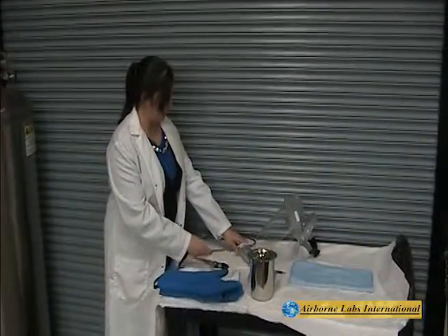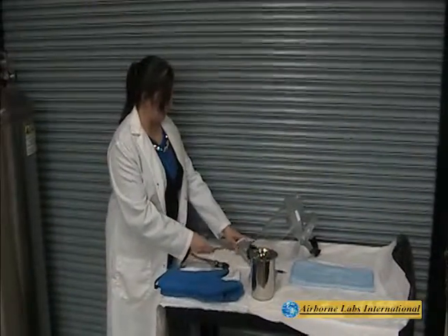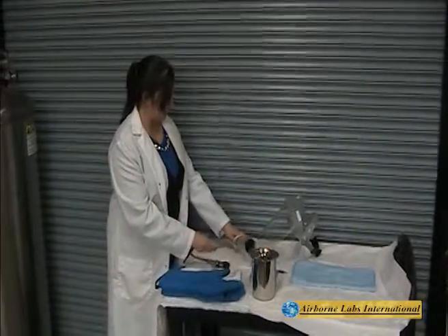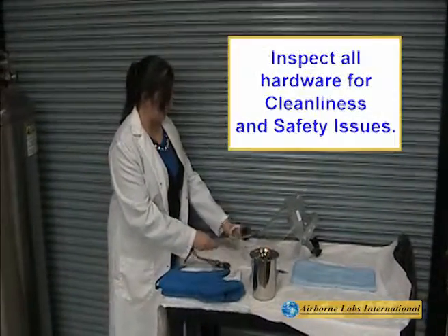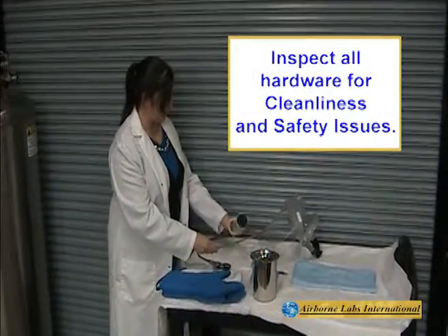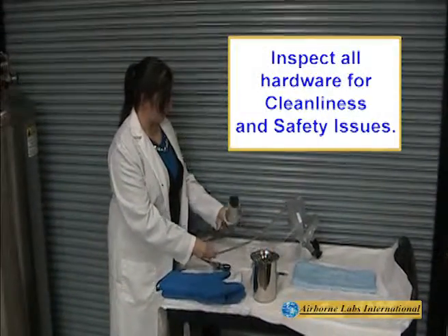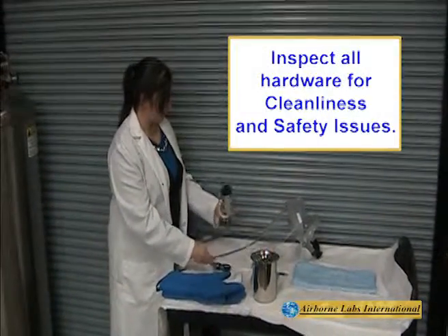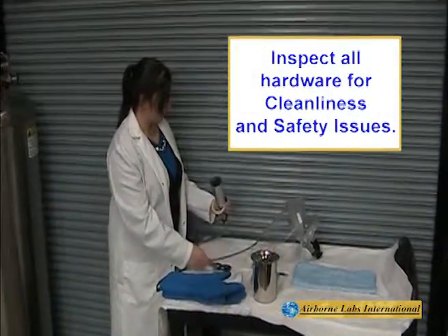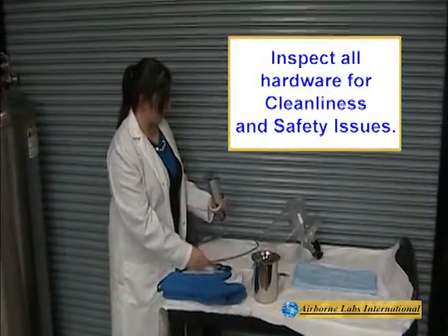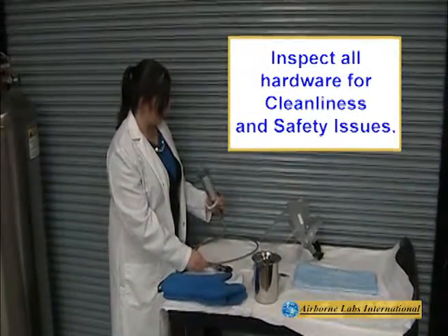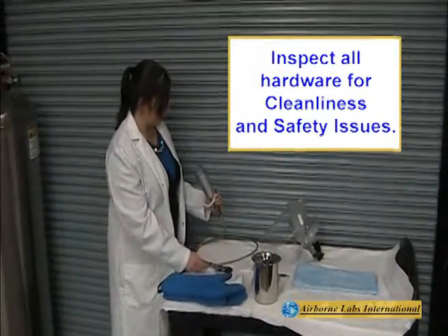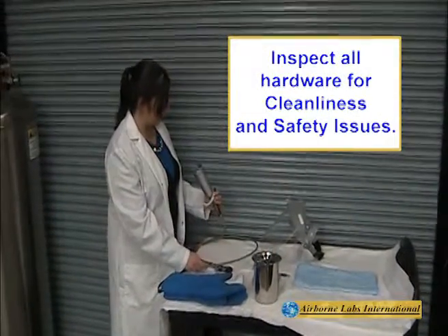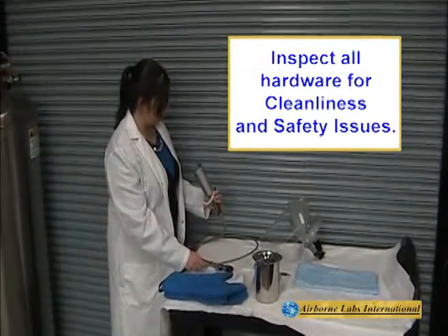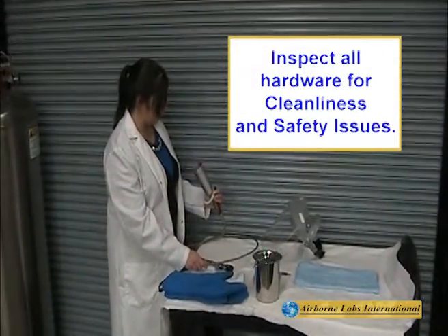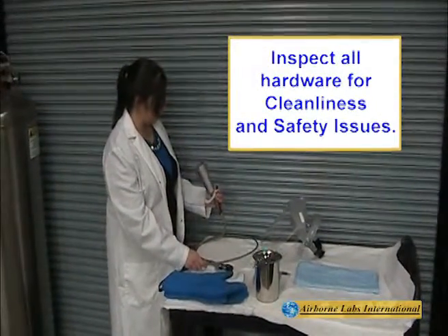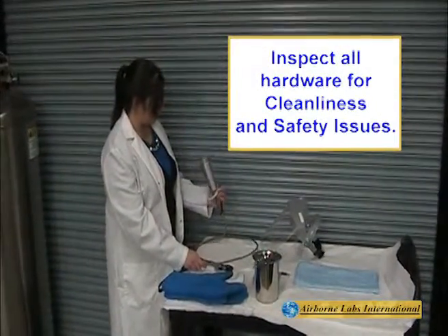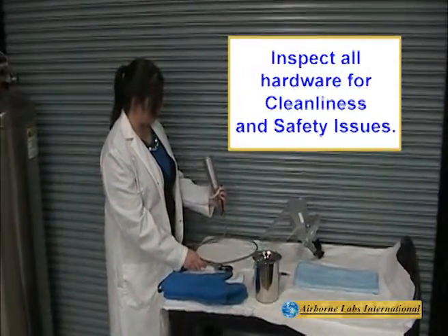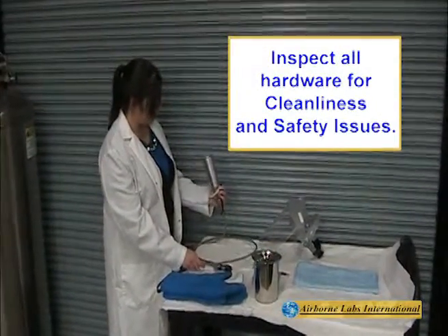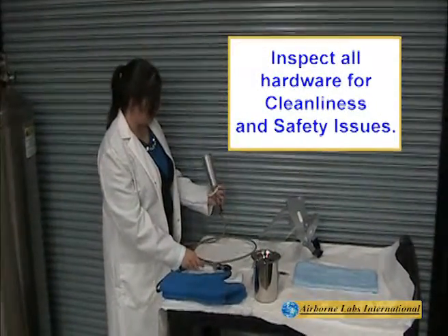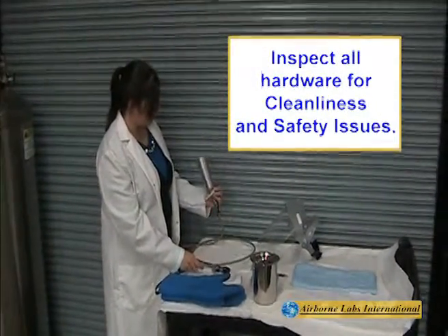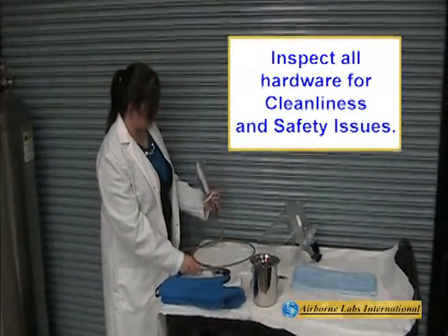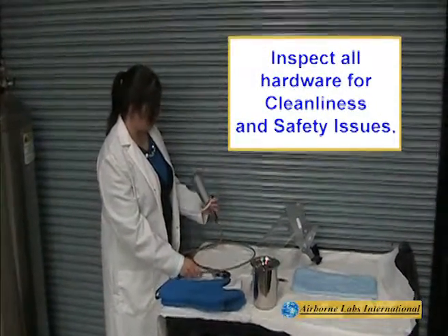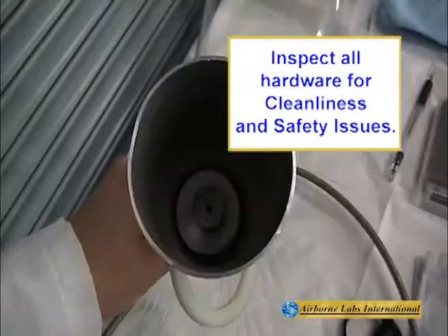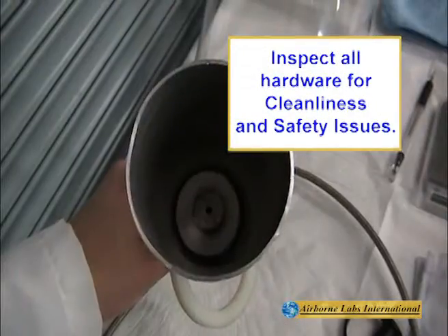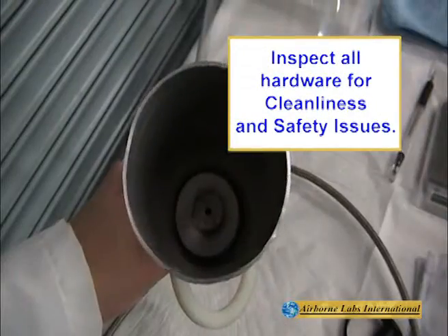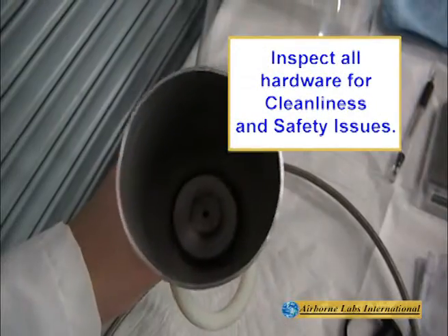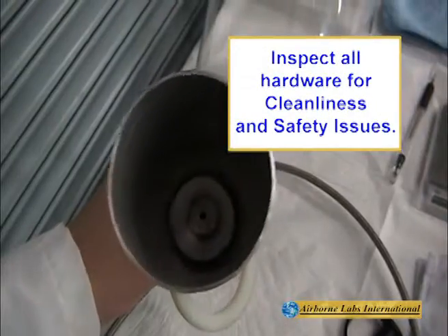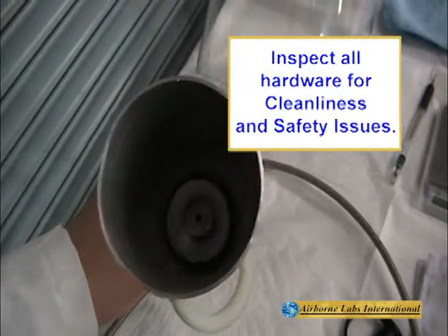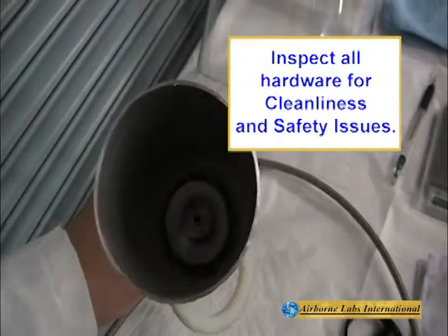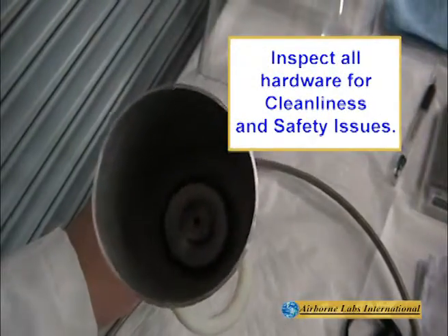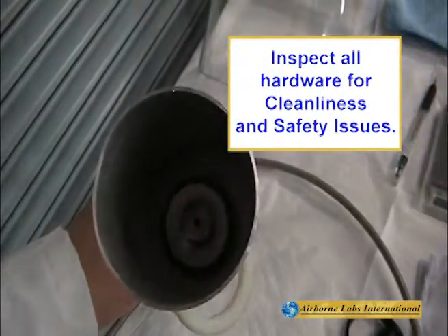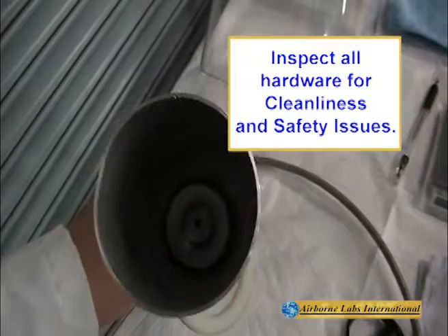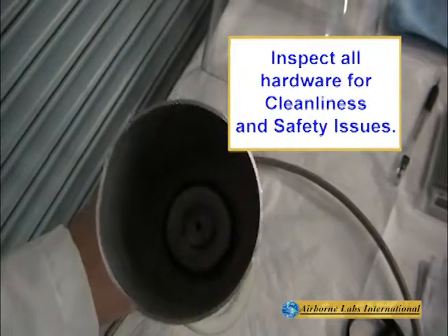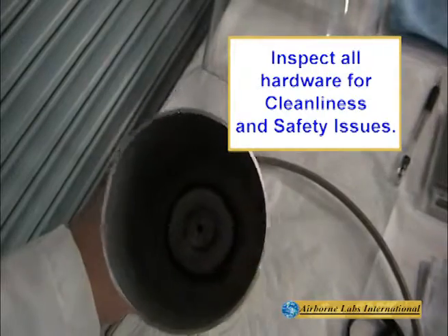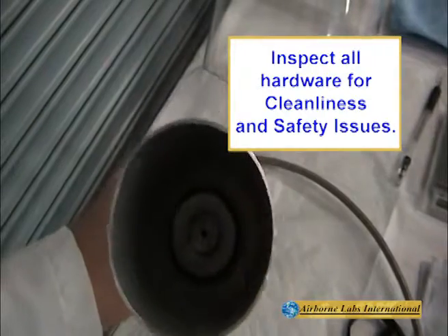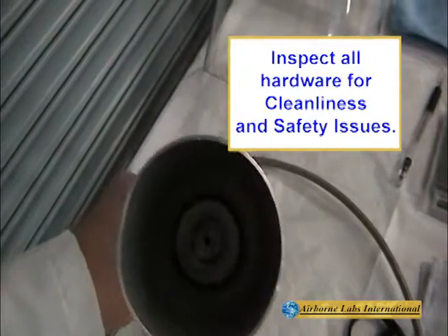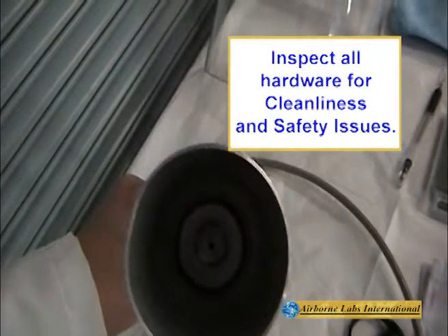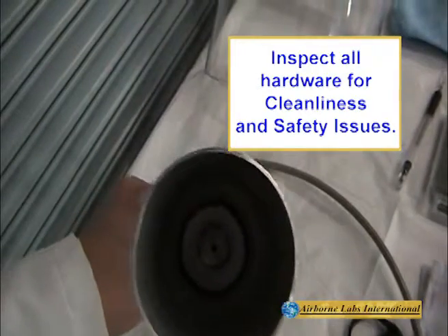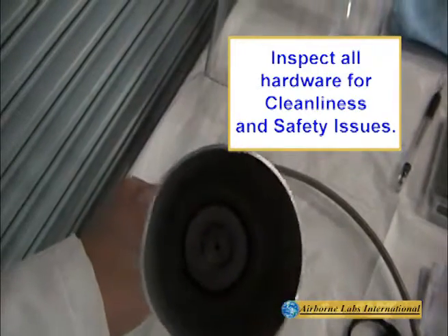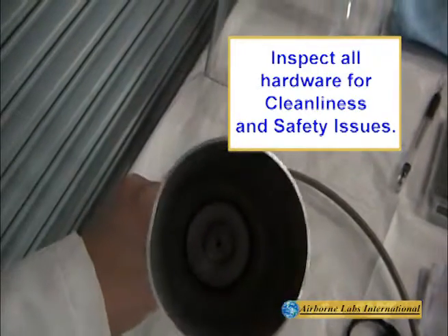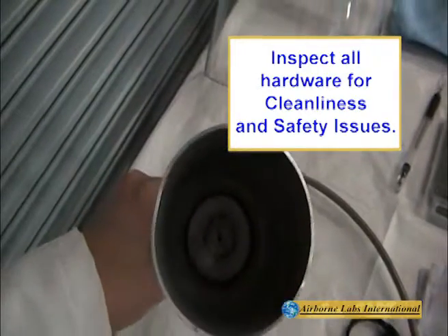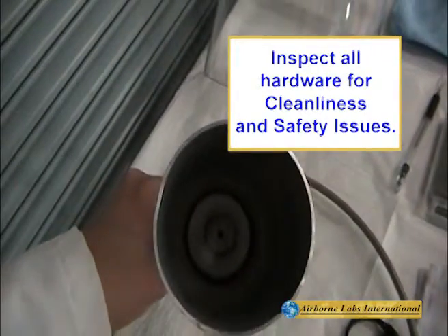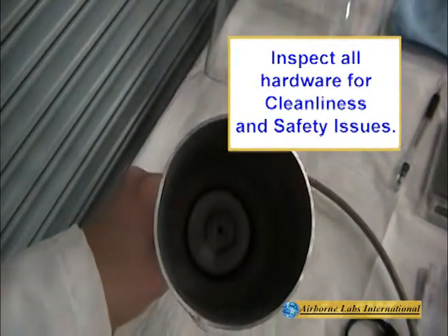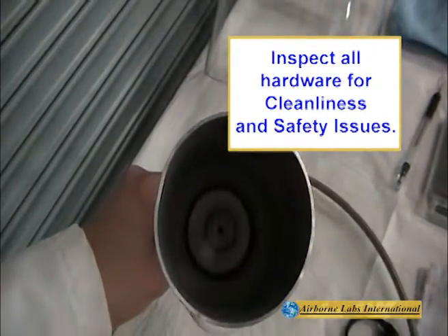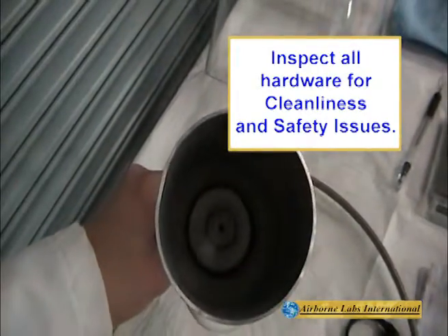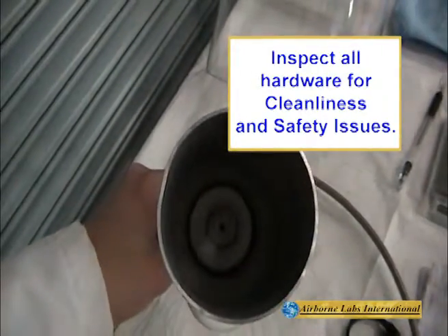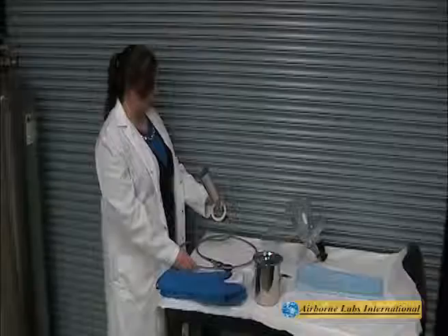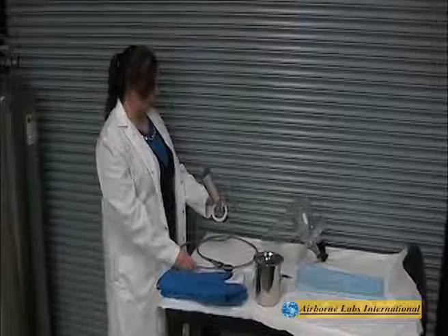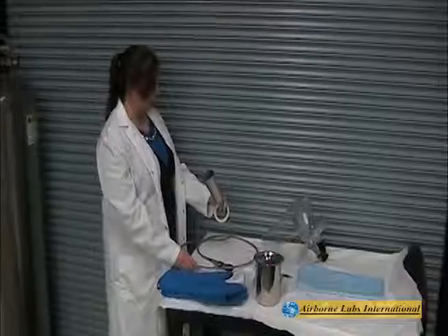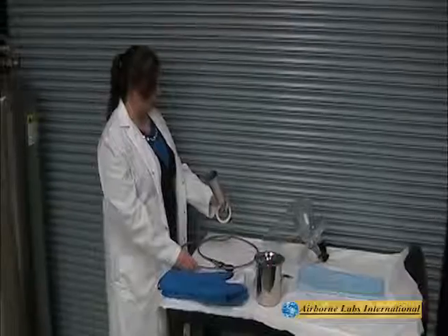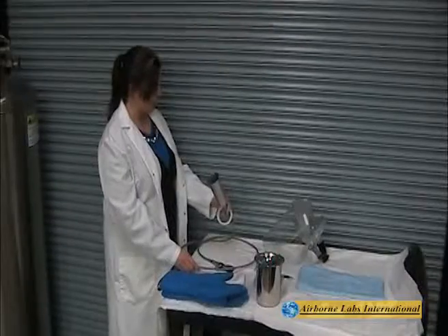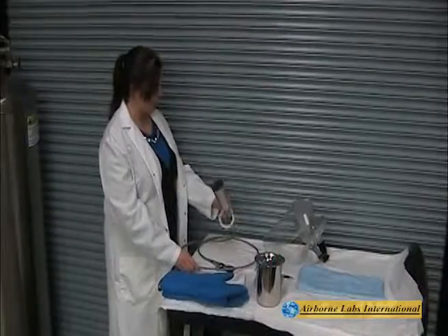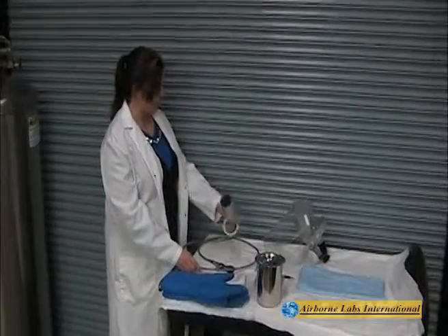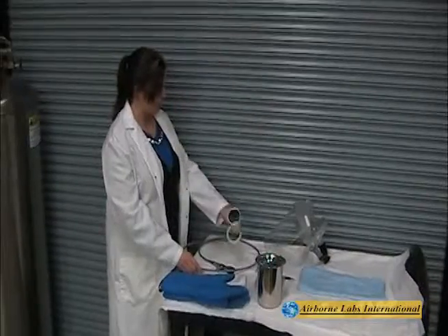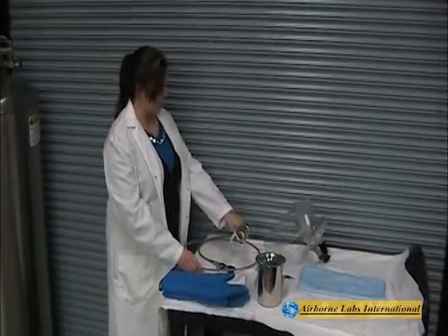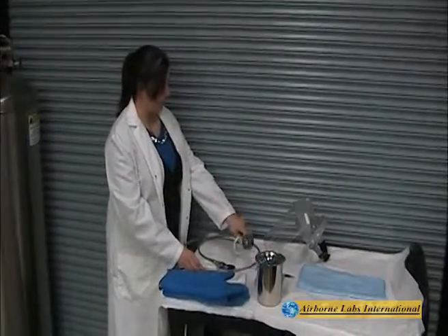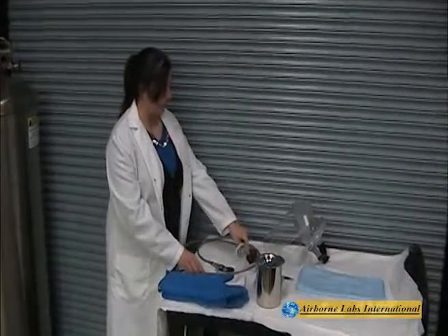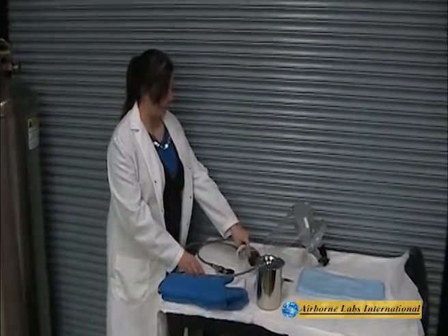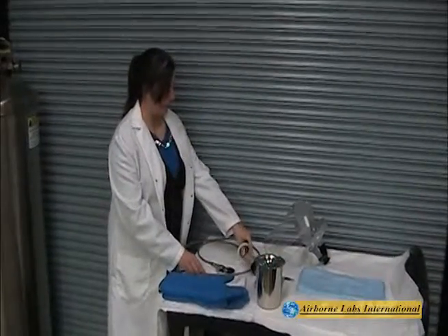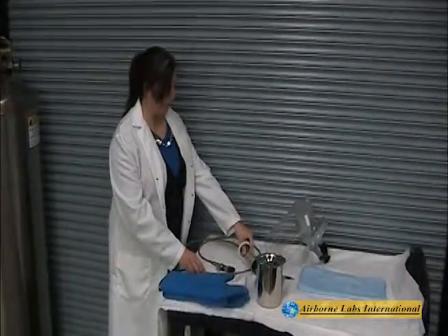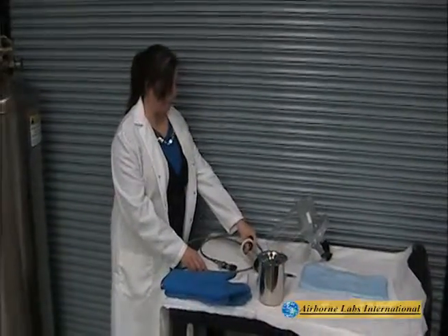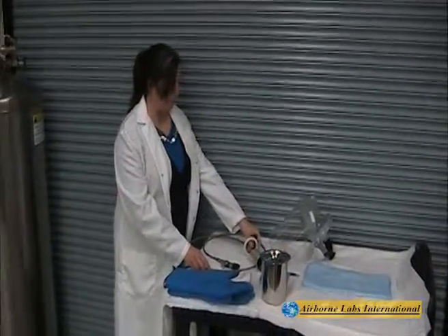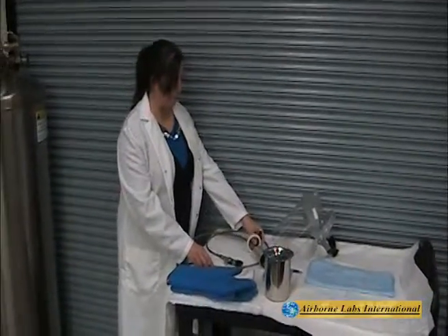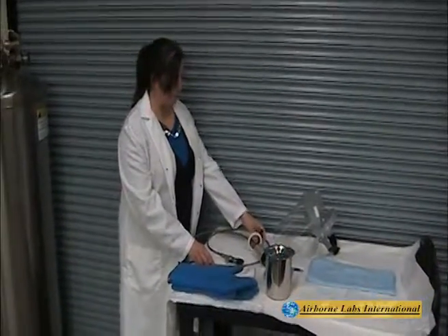Inspect the SnowQuick's cone and transfer line for cleanliness, tight connections, and that the unit is free of defects.